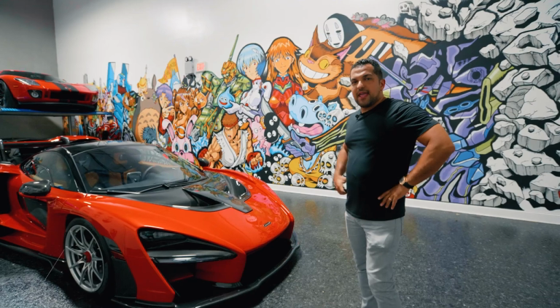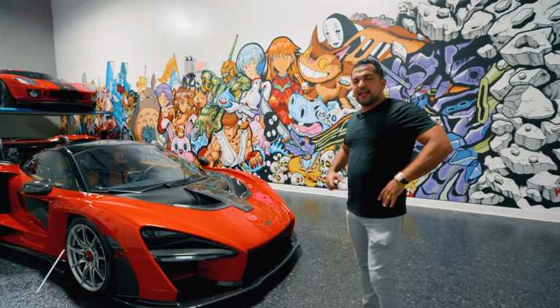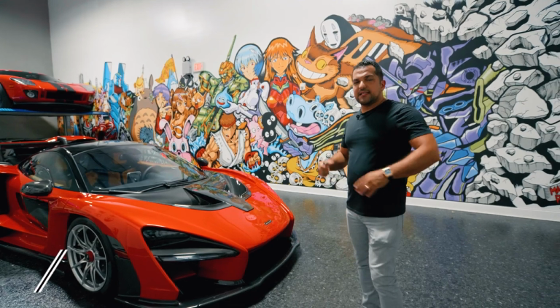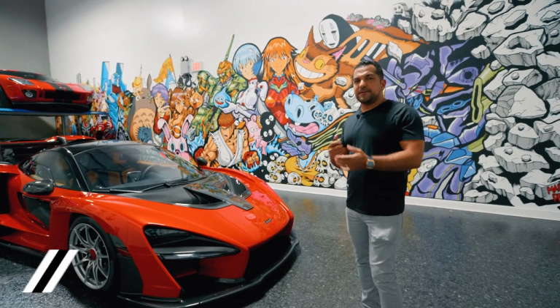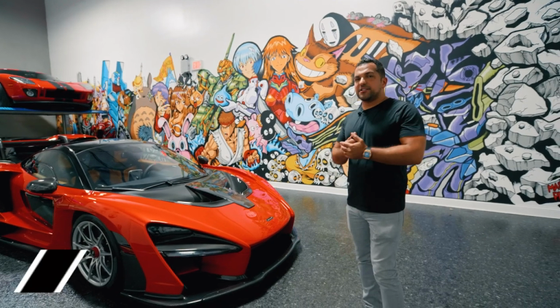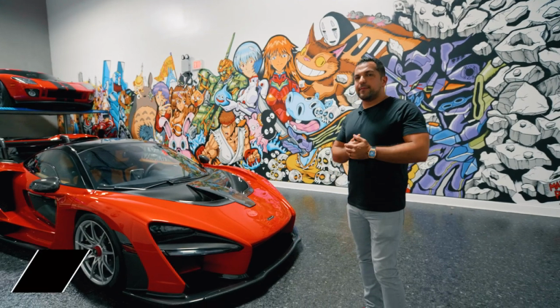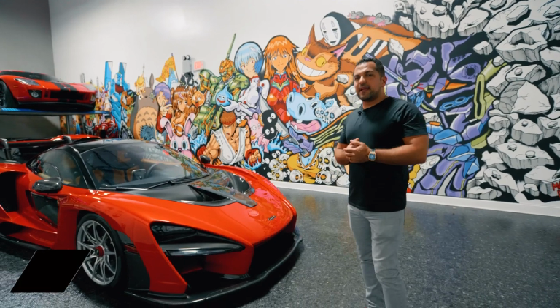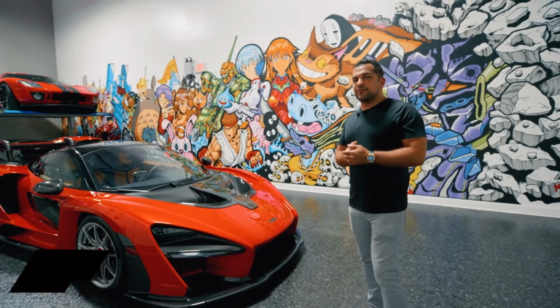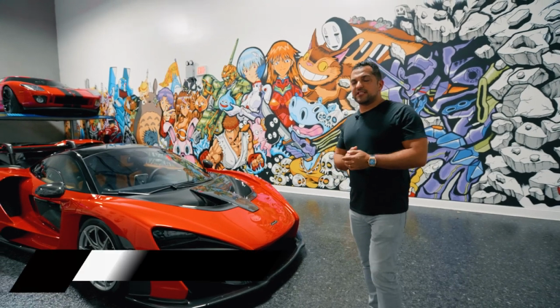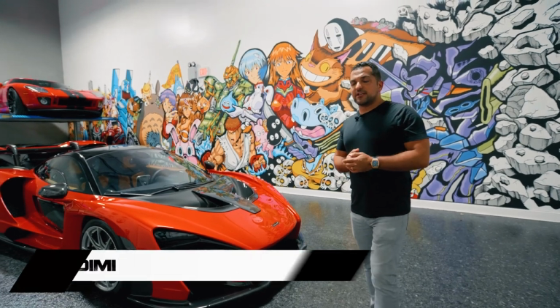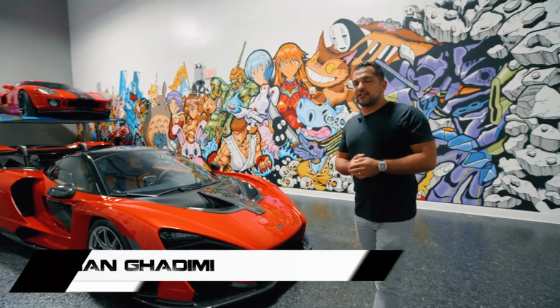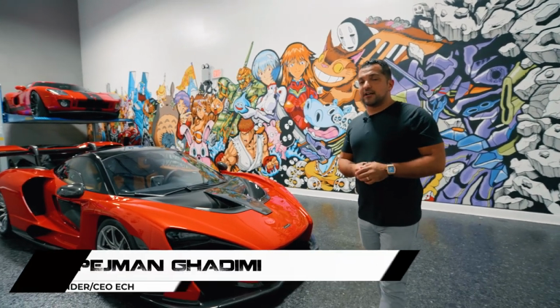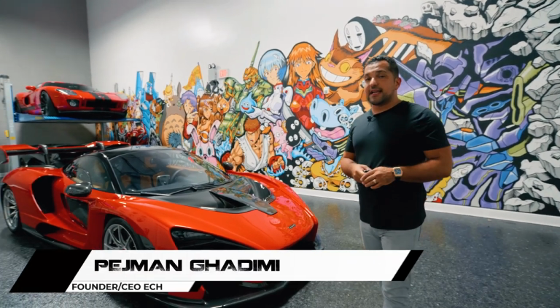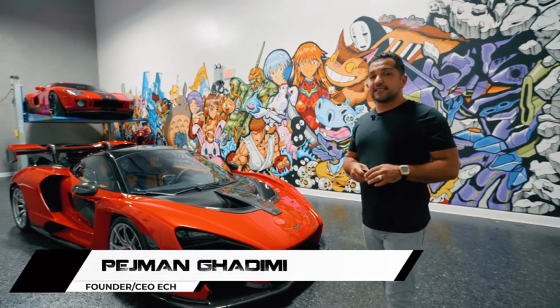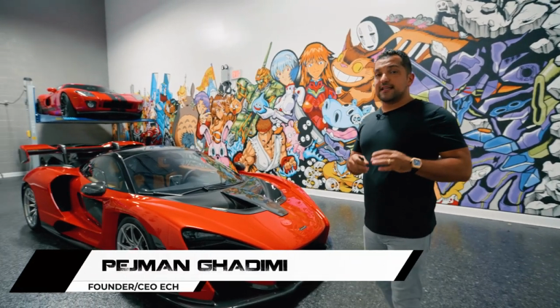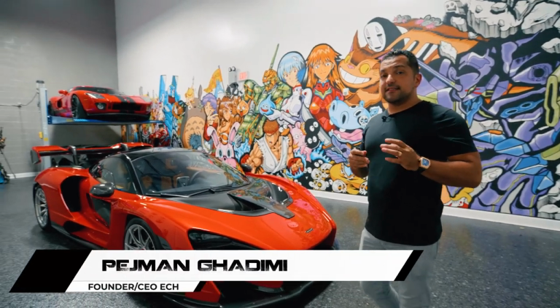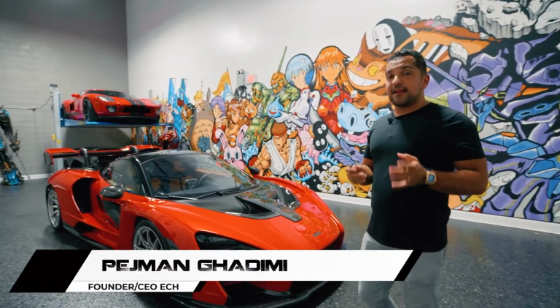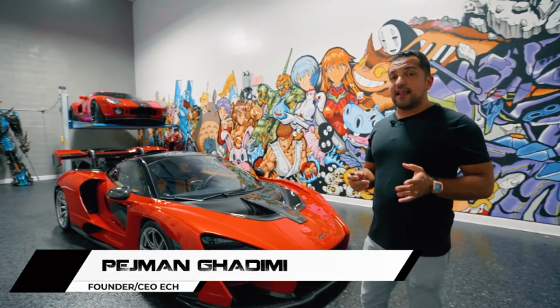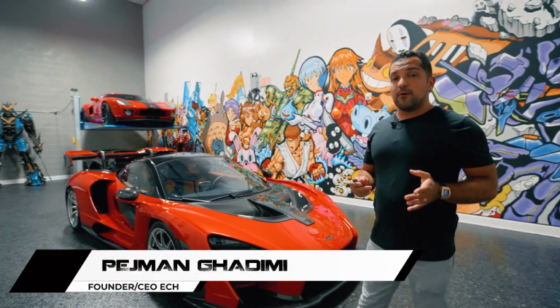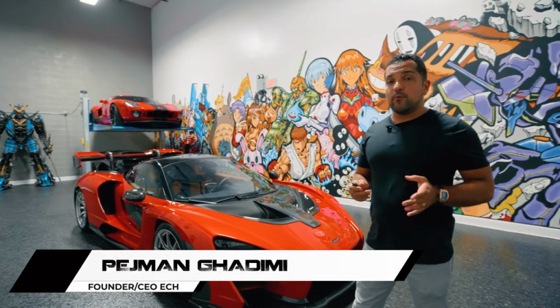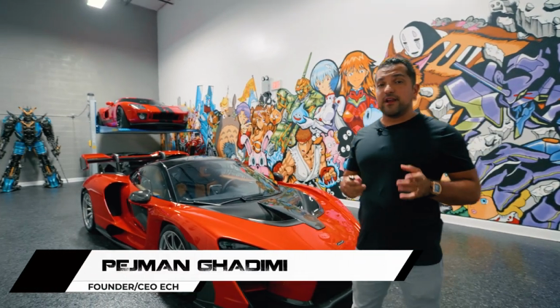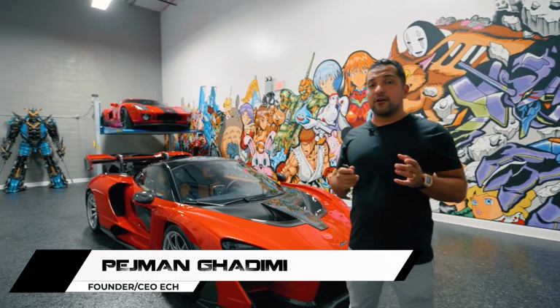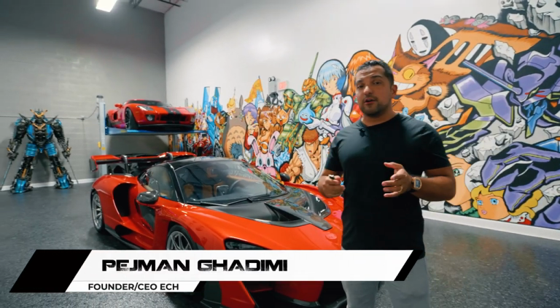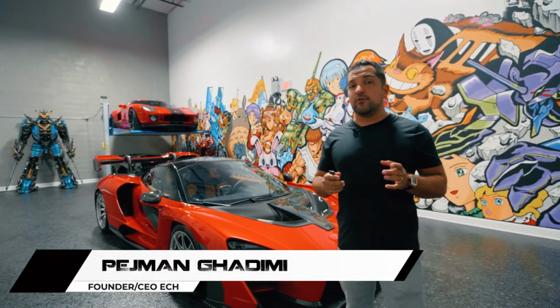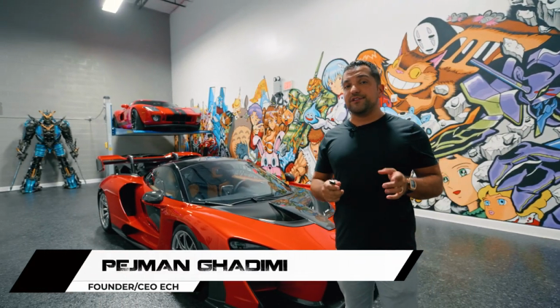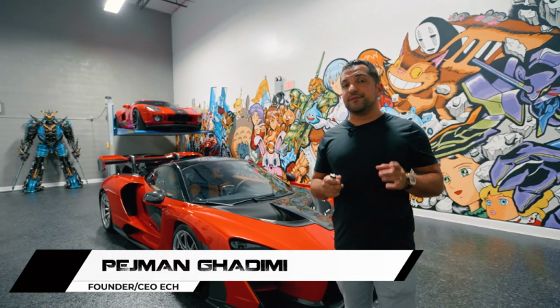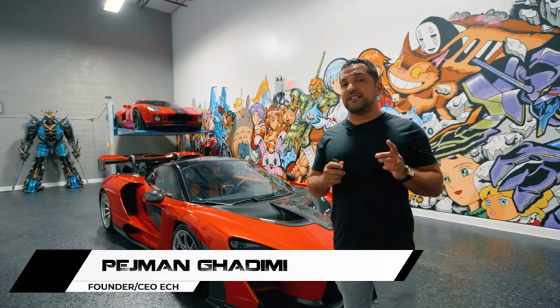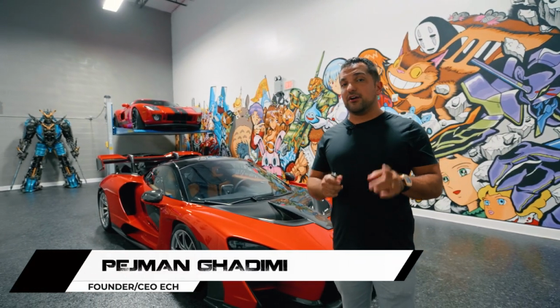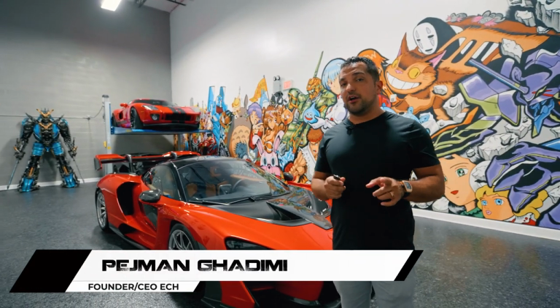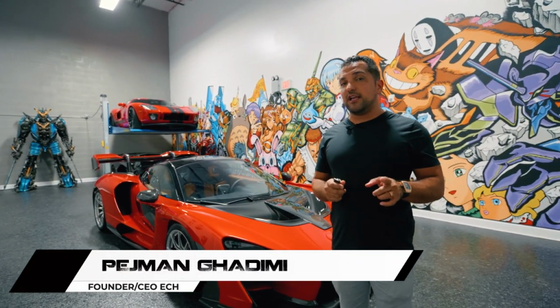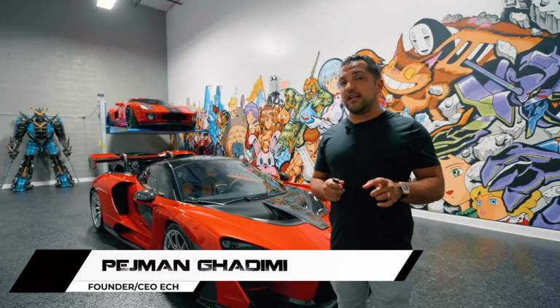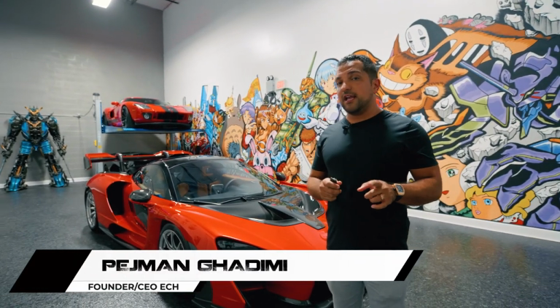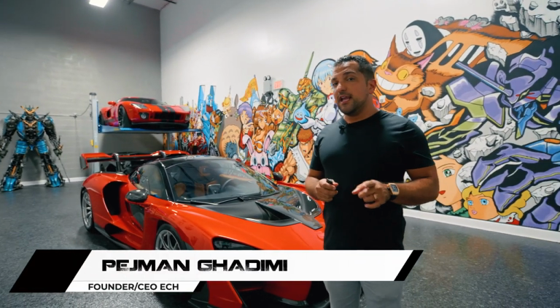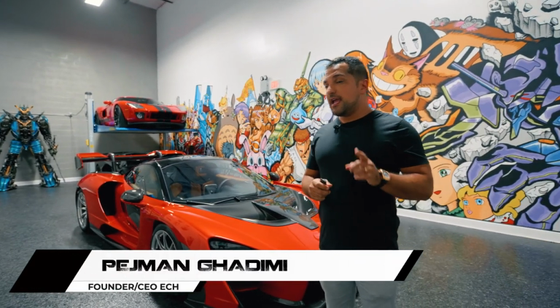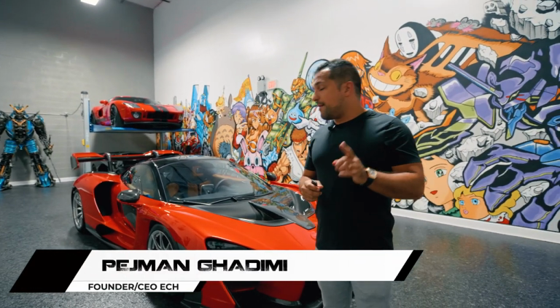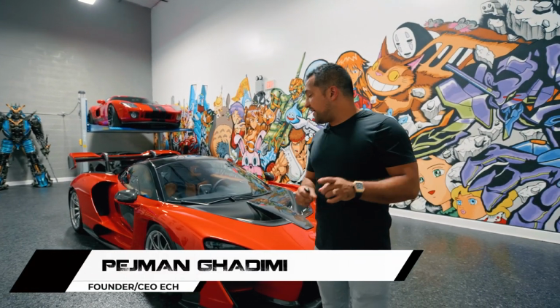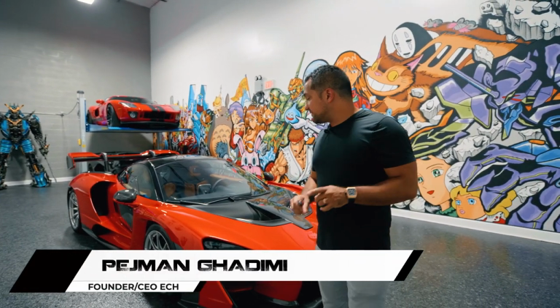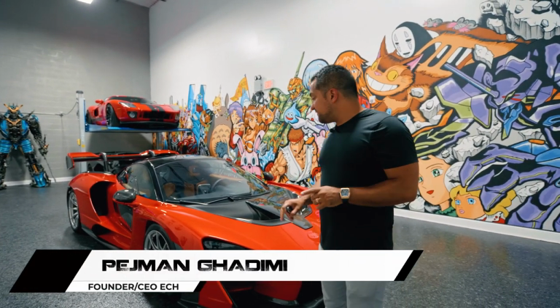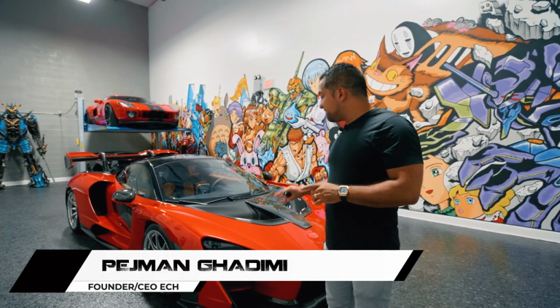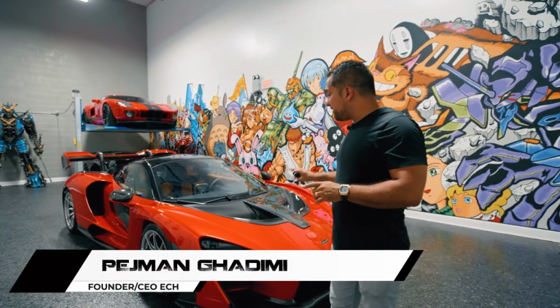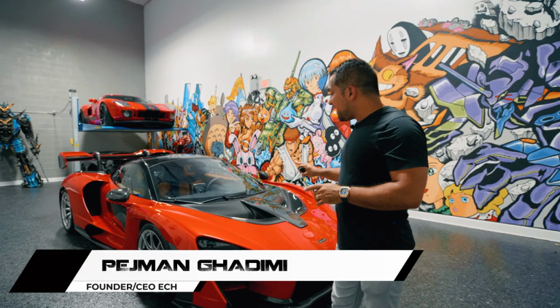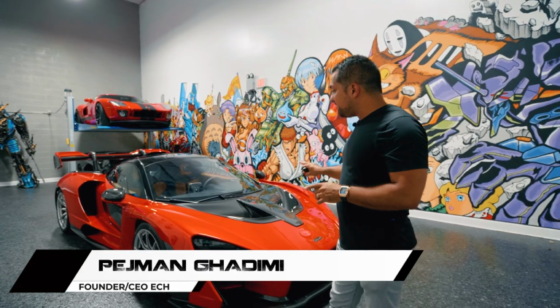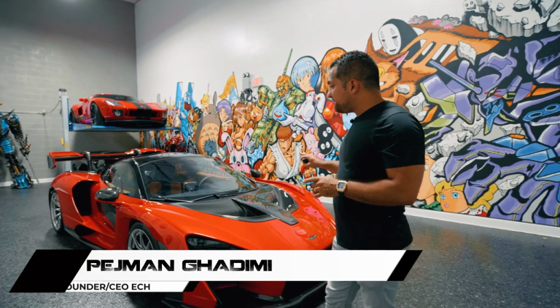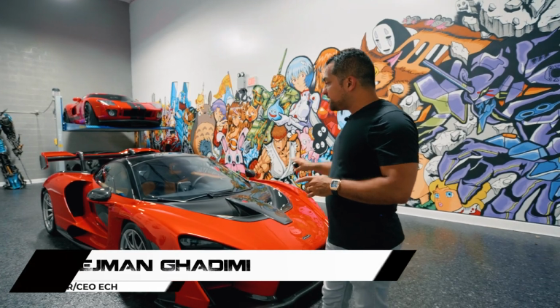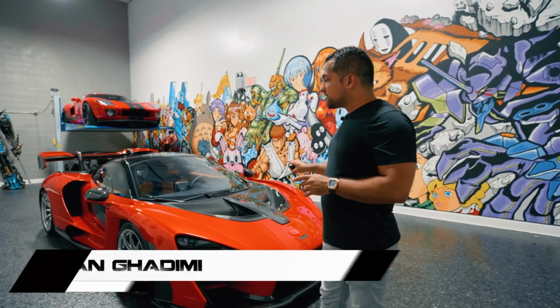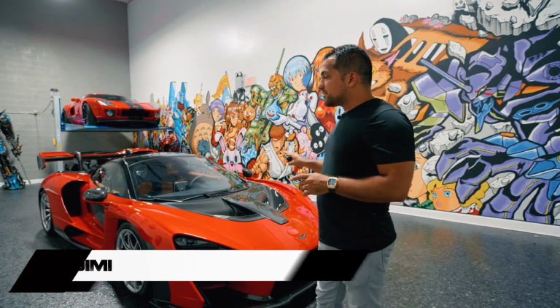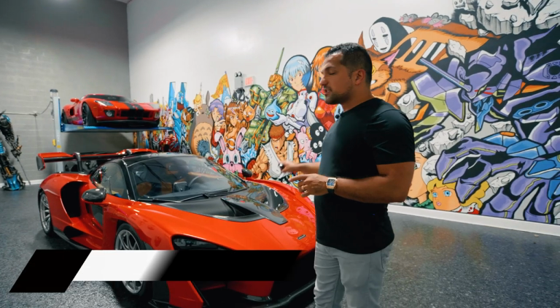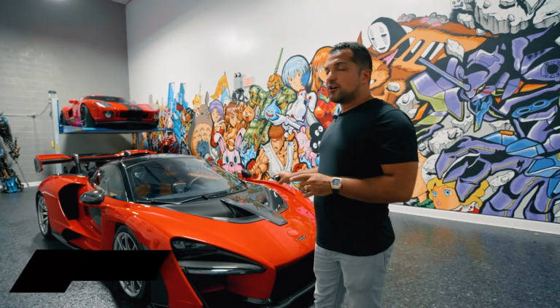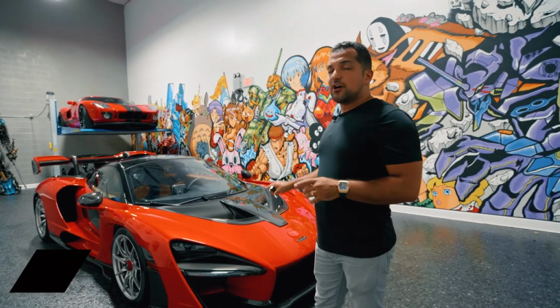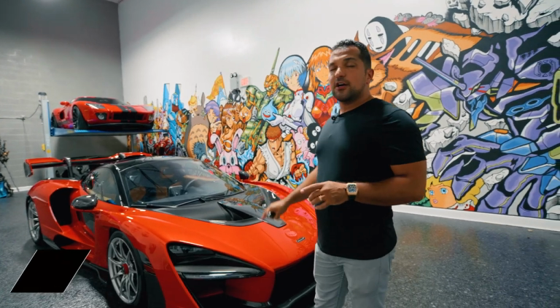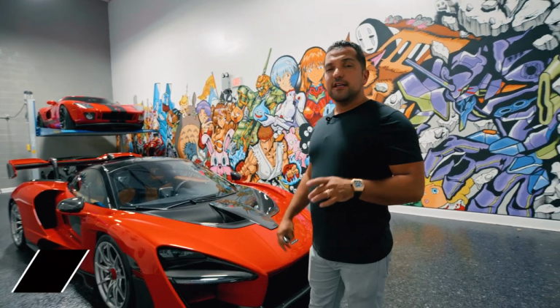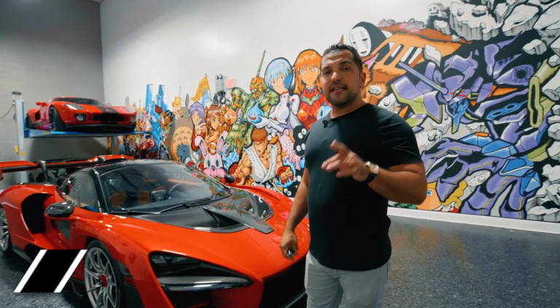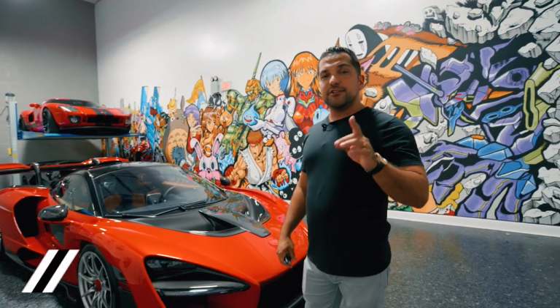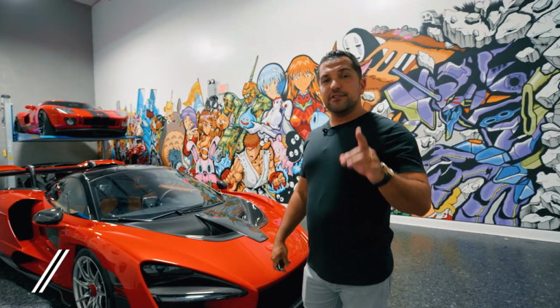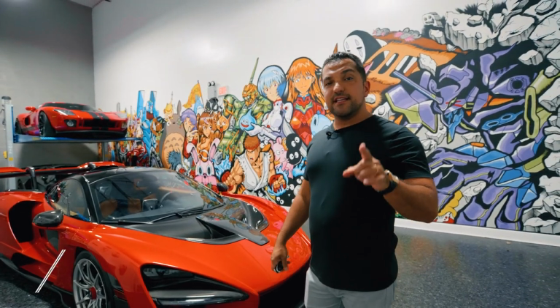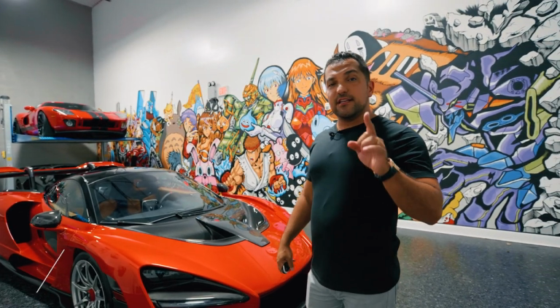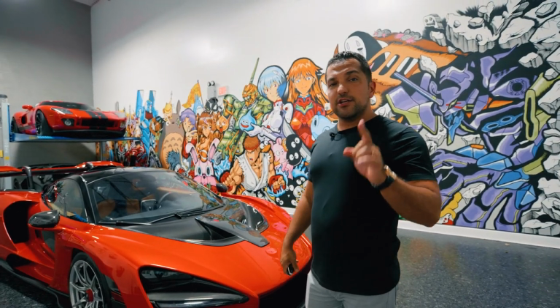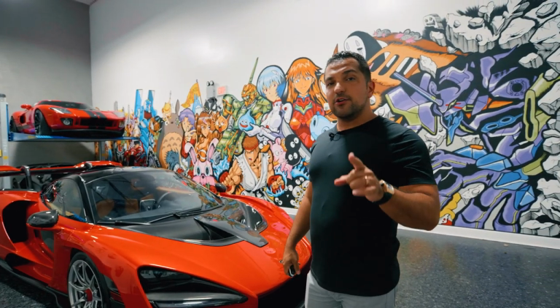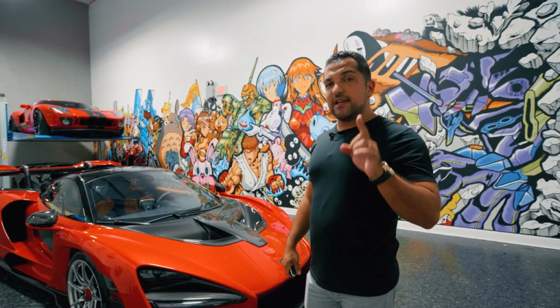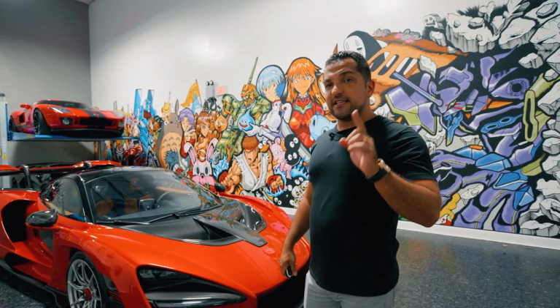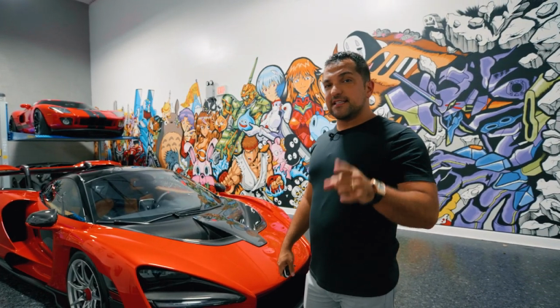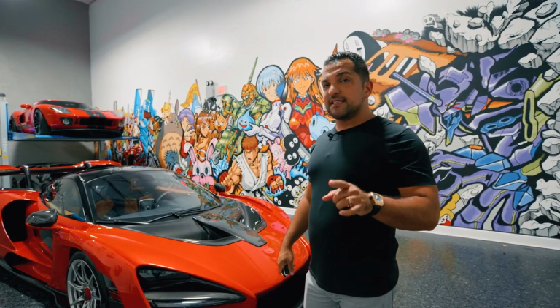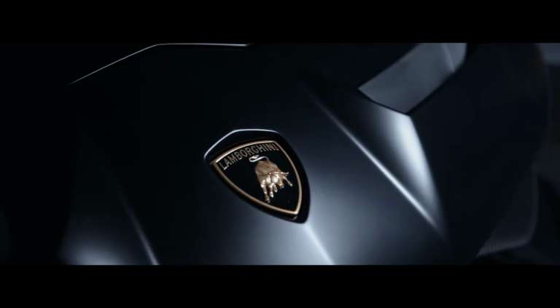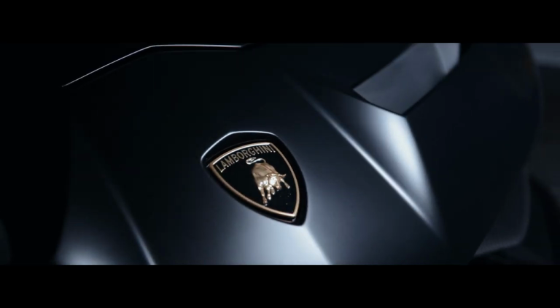Hey guys, PJ back with Exotic Car Hacks and today we are going to be talking about the five features of this car that you didn't know existed.